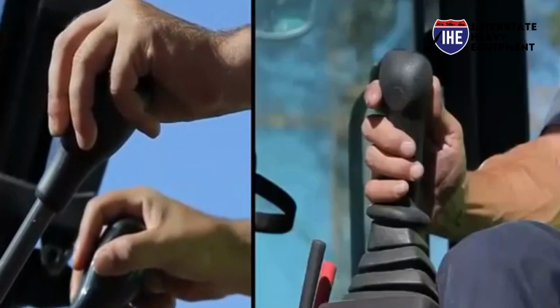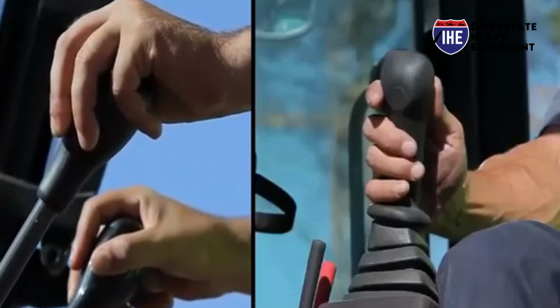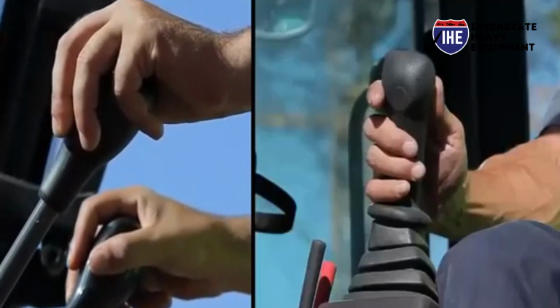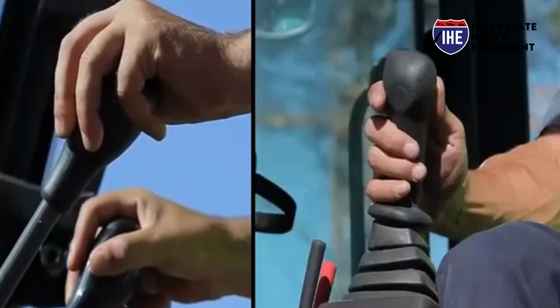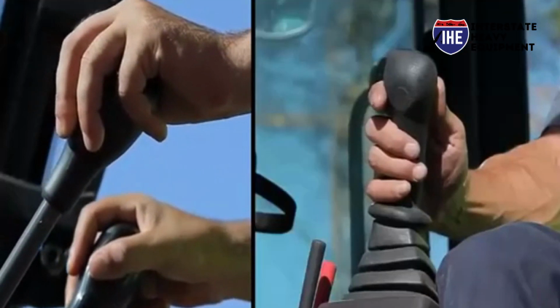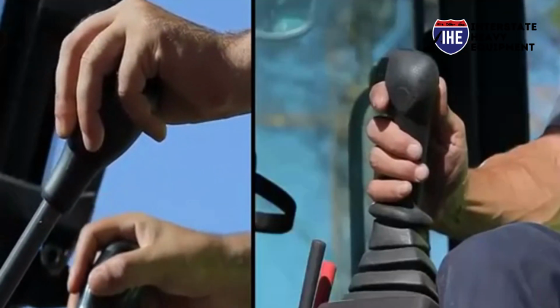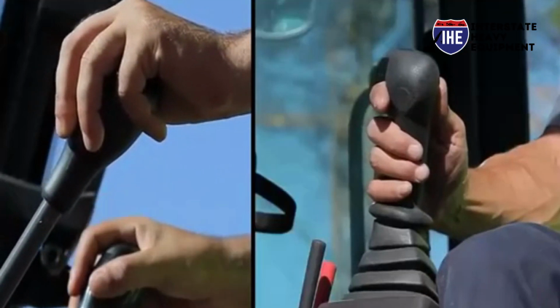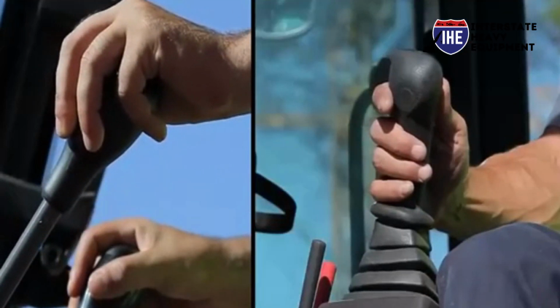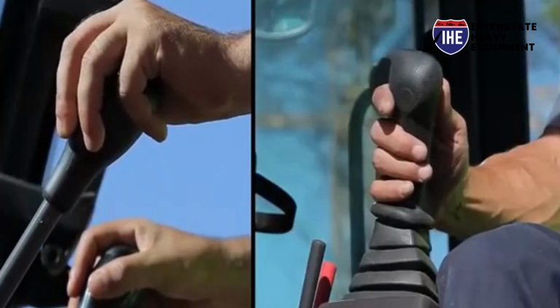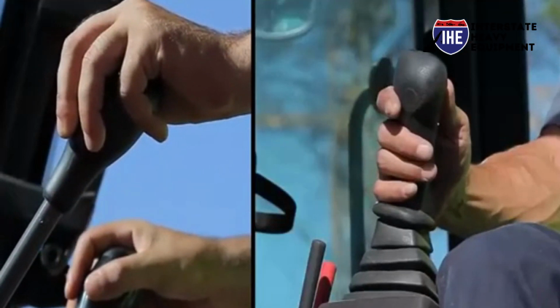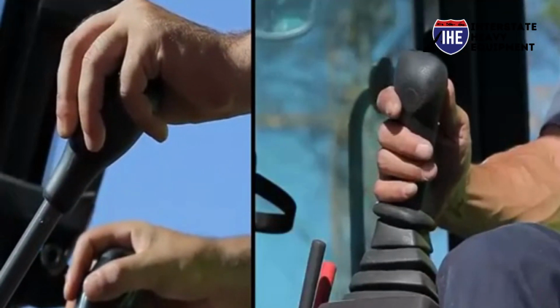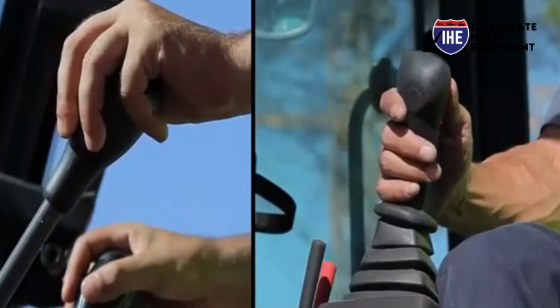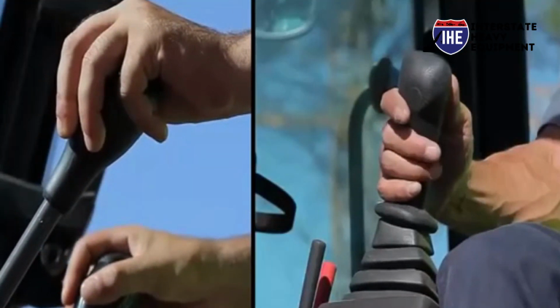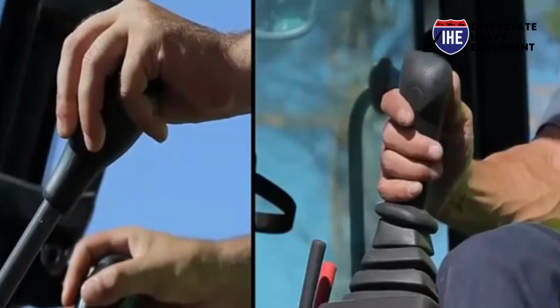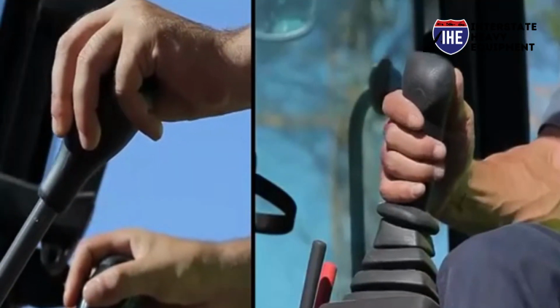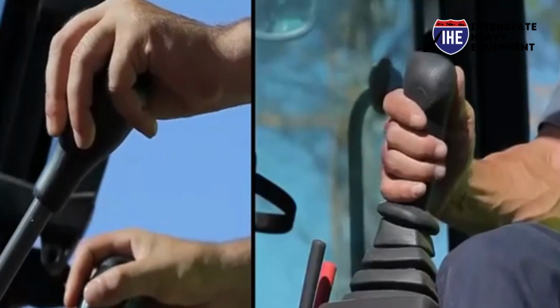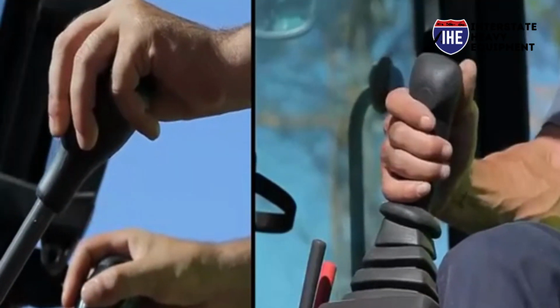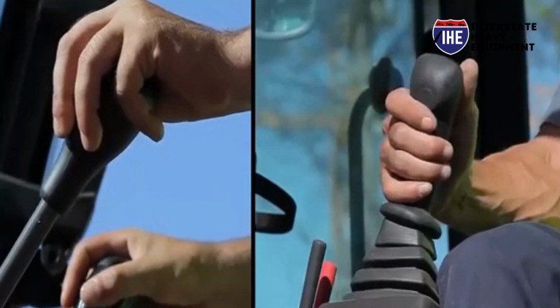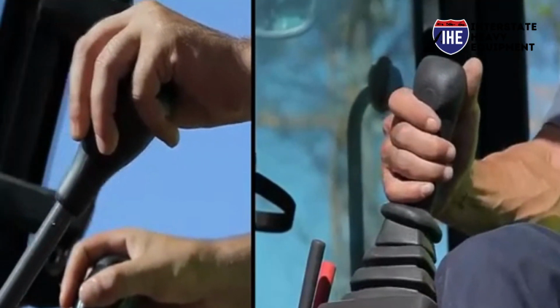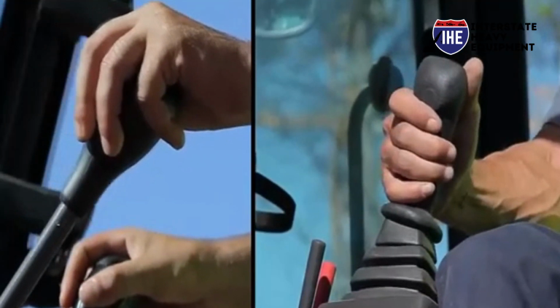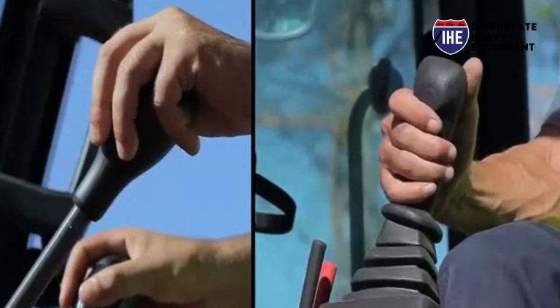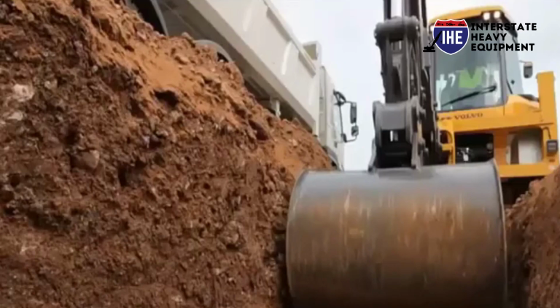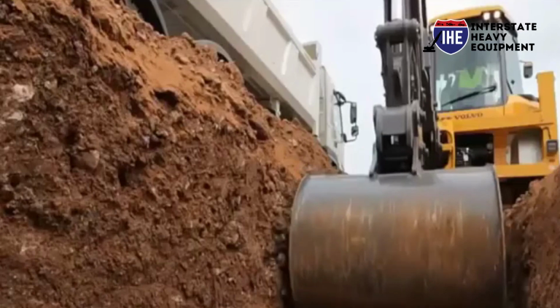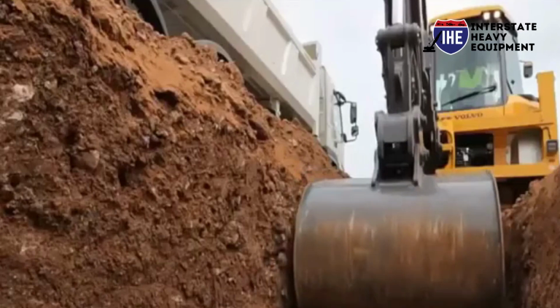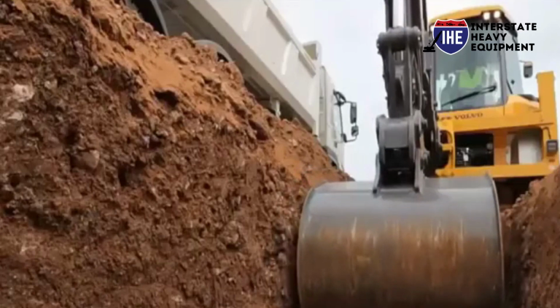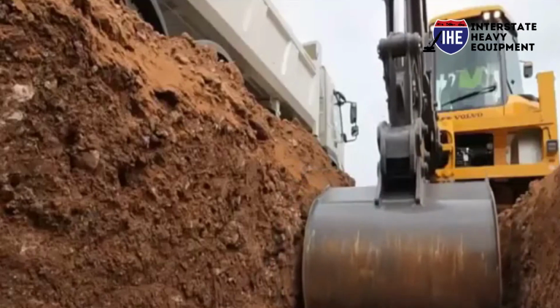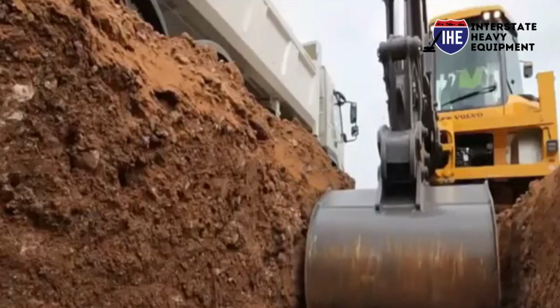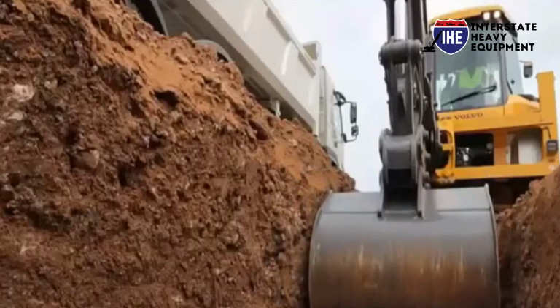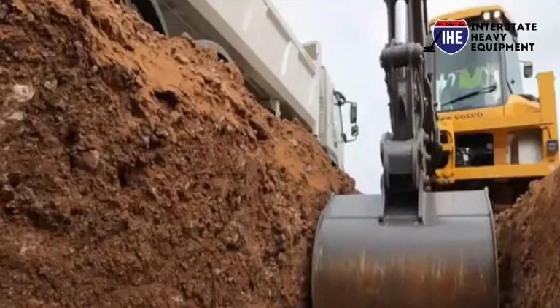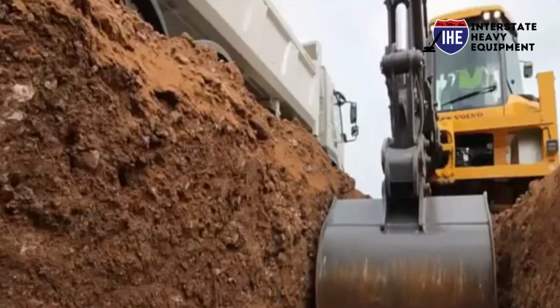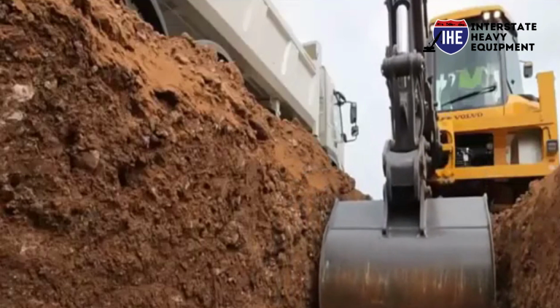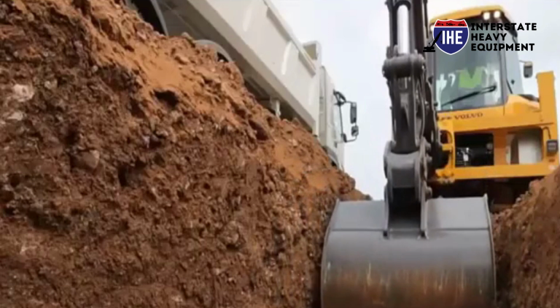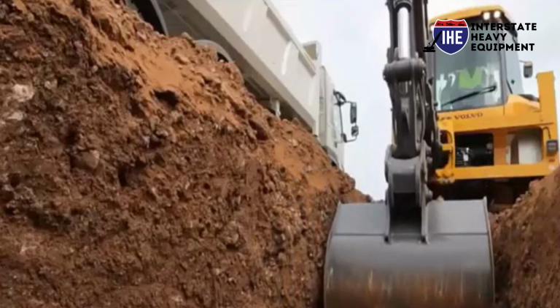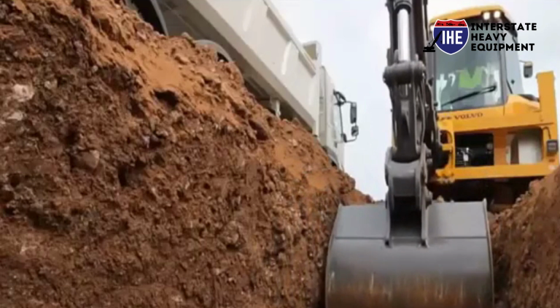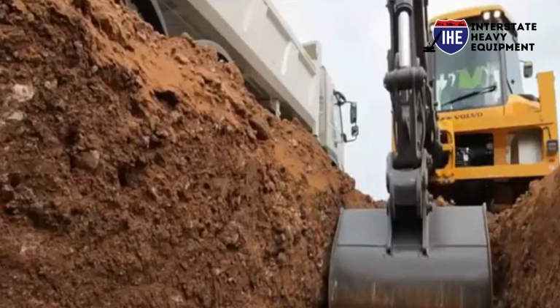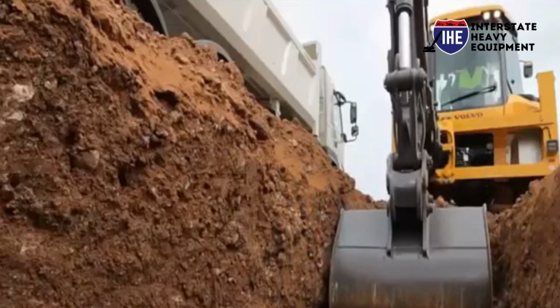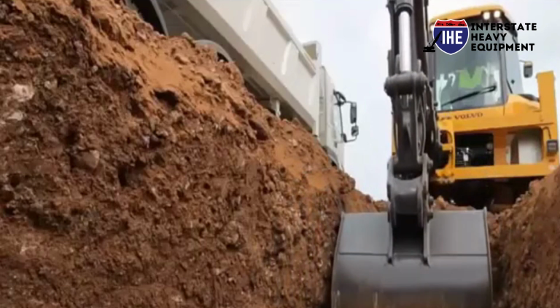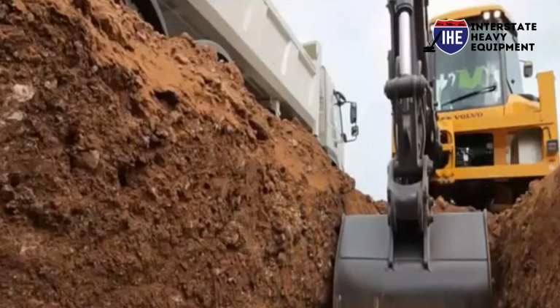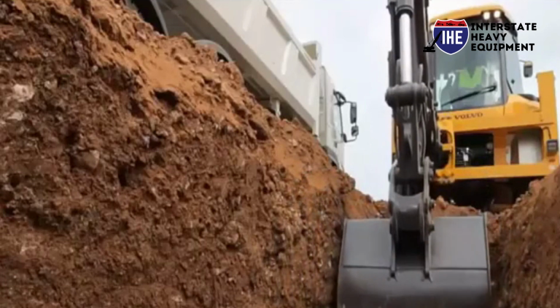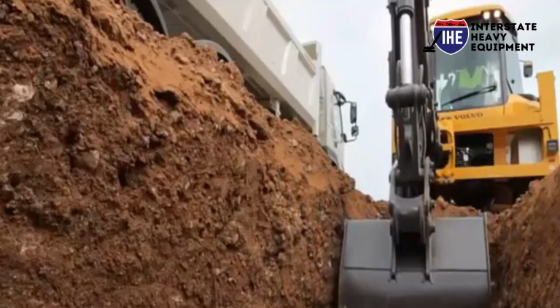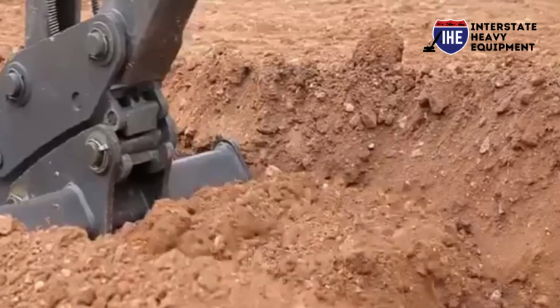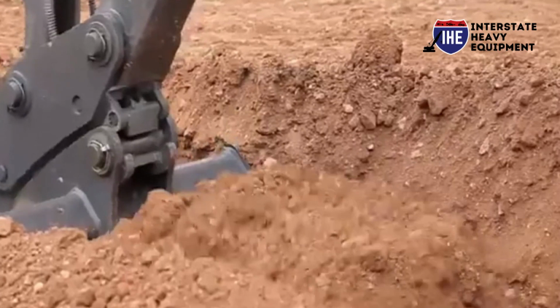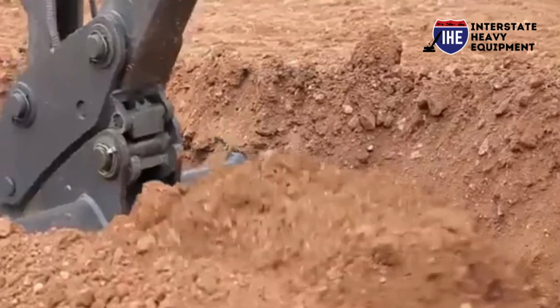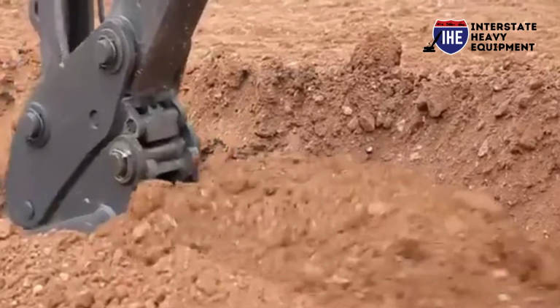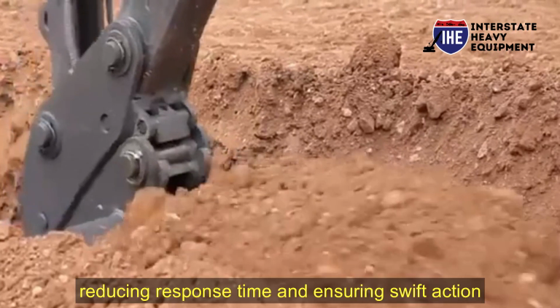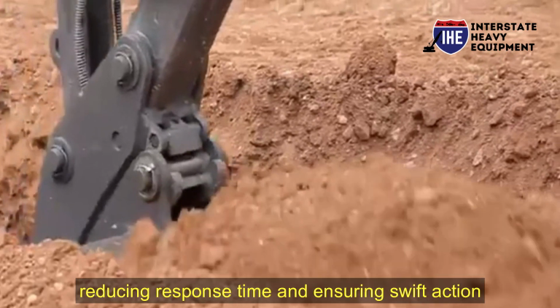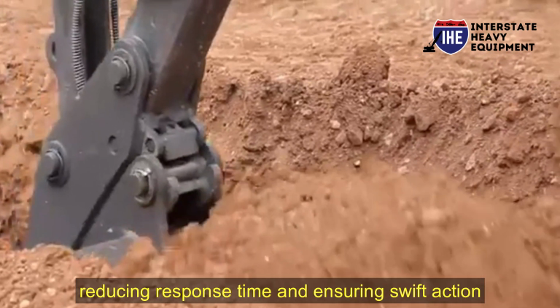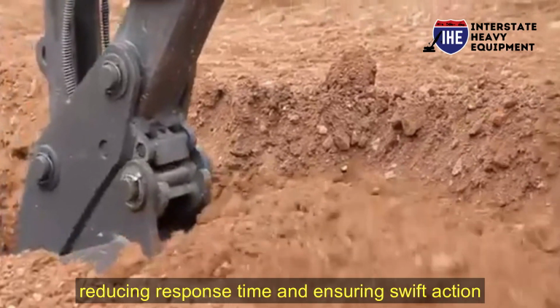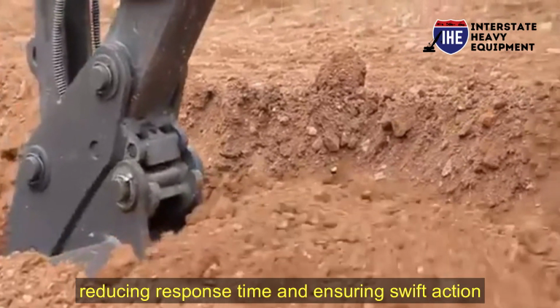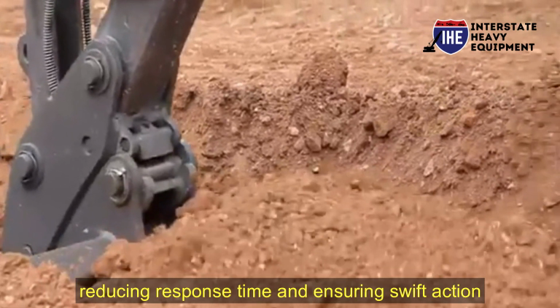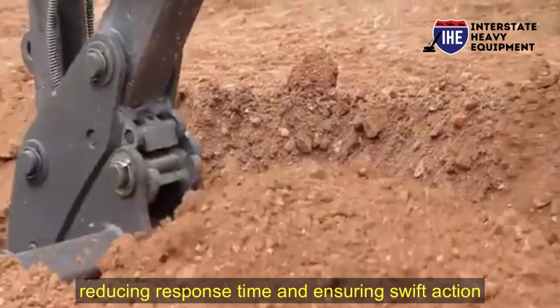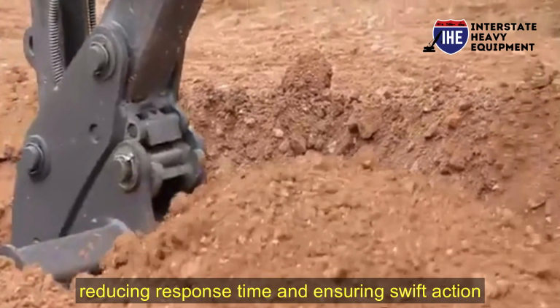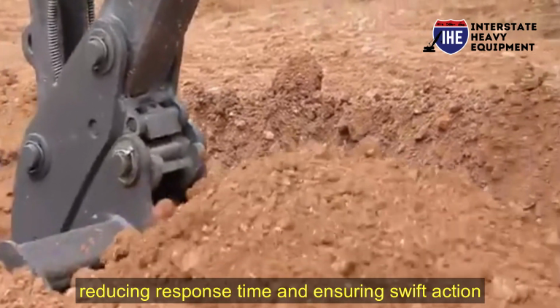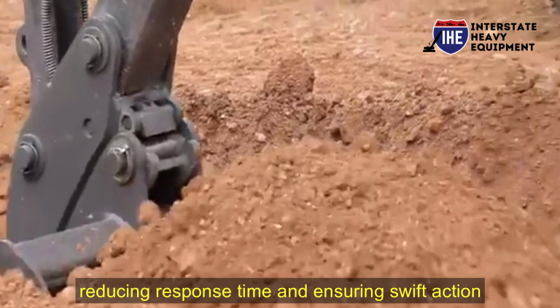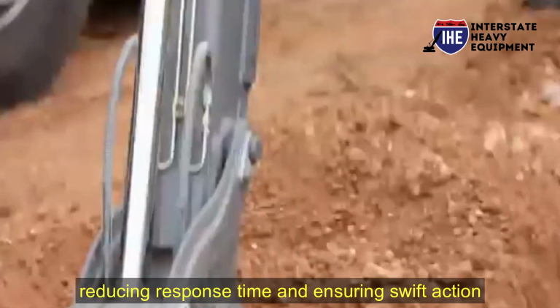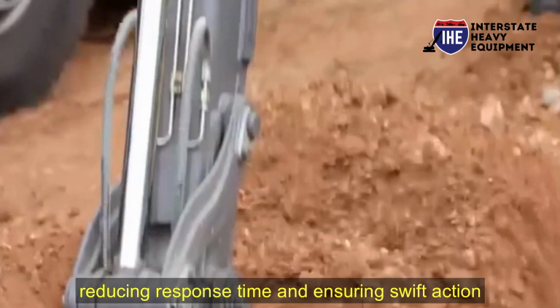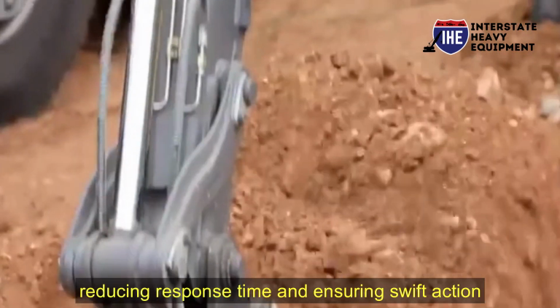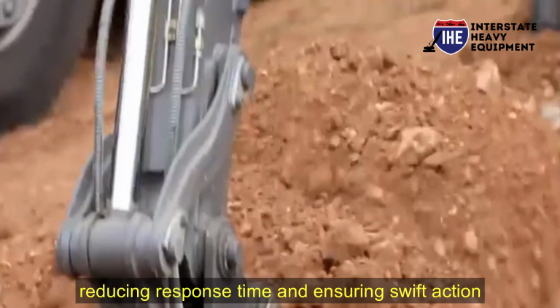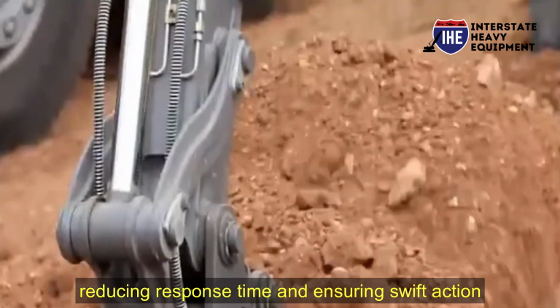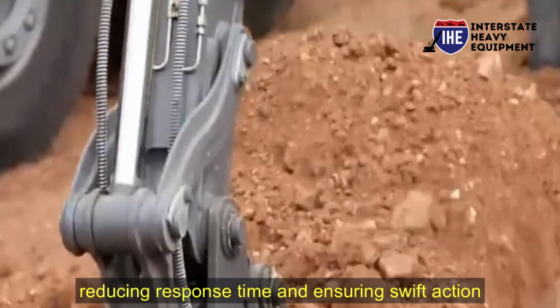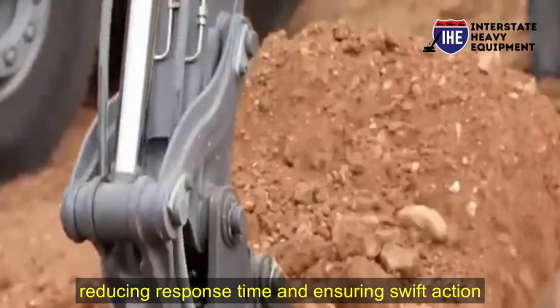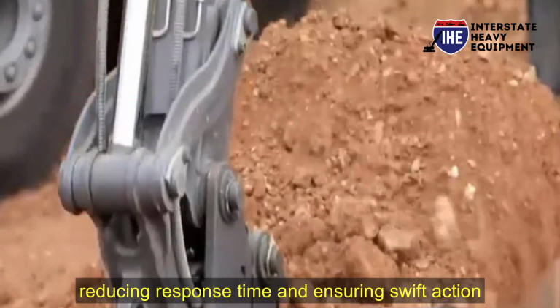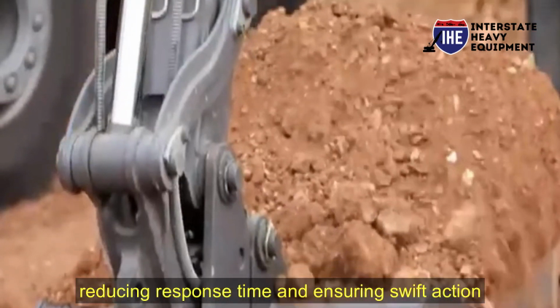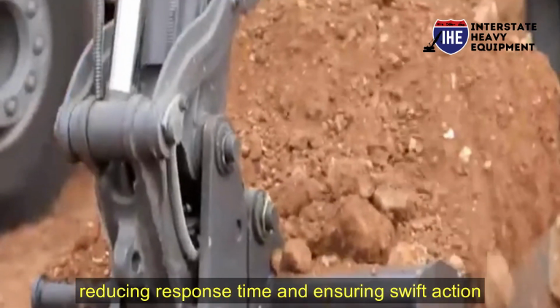Number four: emergency stop systems. Modern equipment is equipped with emergency stop systems that allow operators to halt machinery instantly in case of emergencies, reducing response time and ensuring swift action.